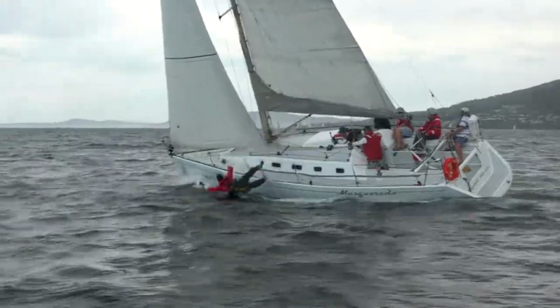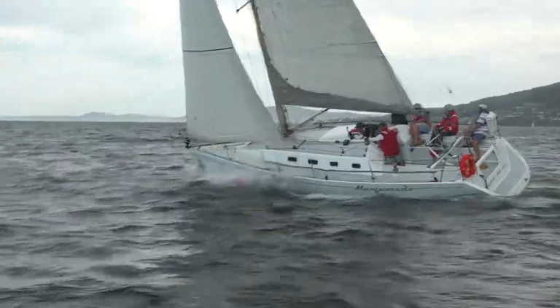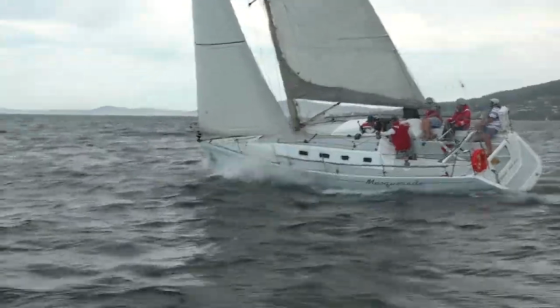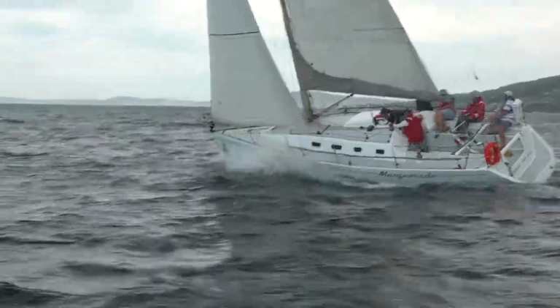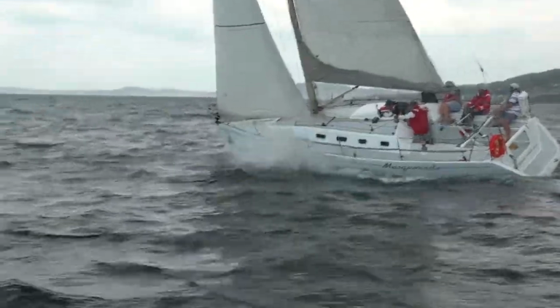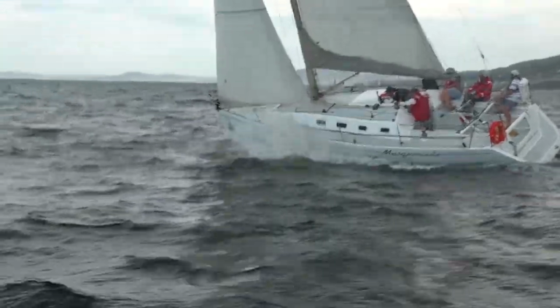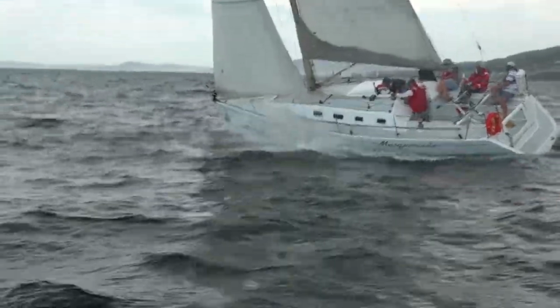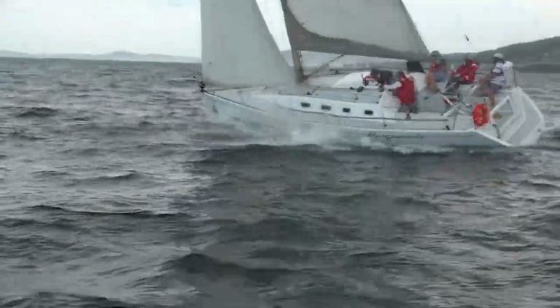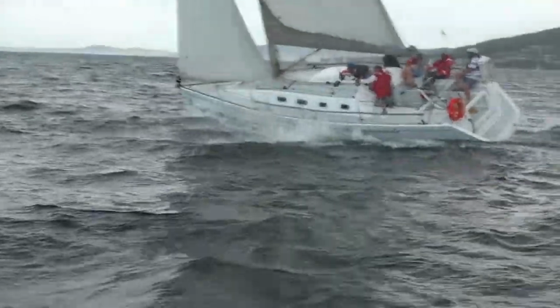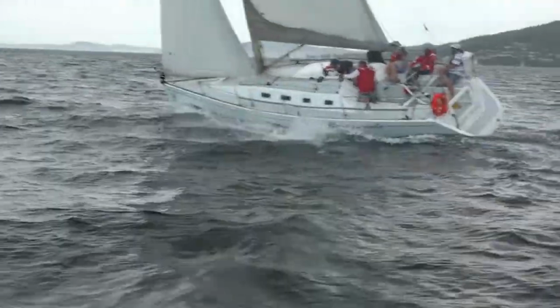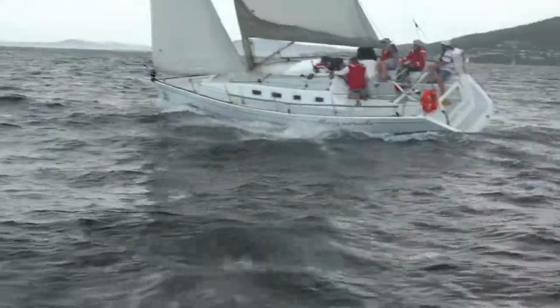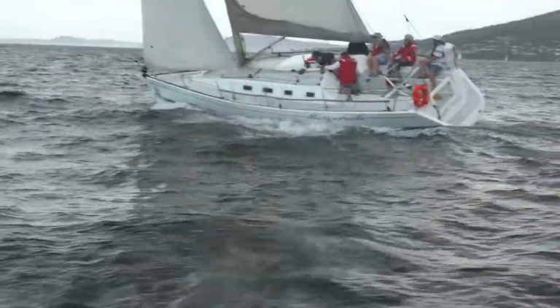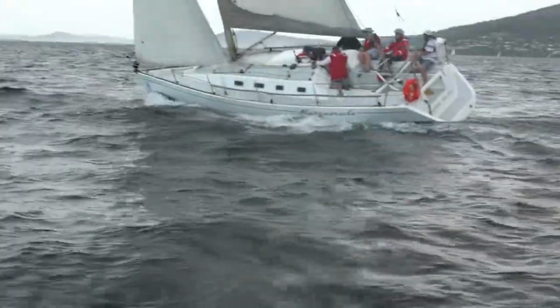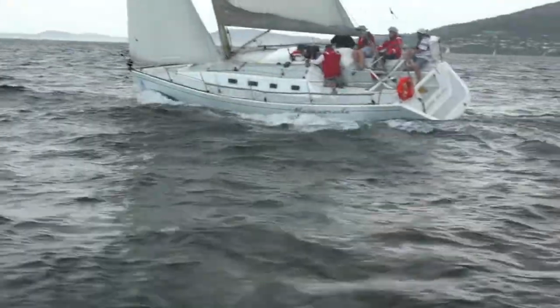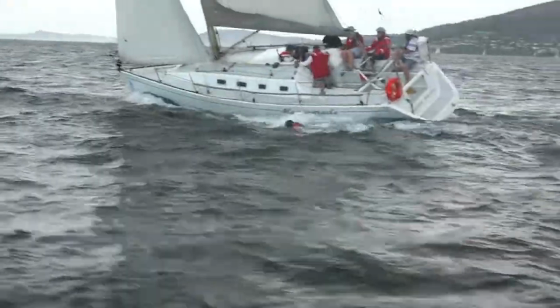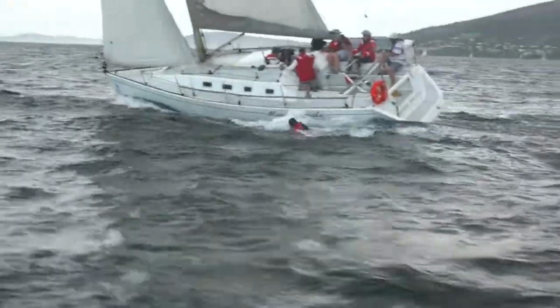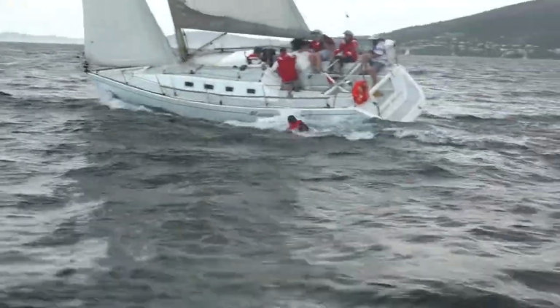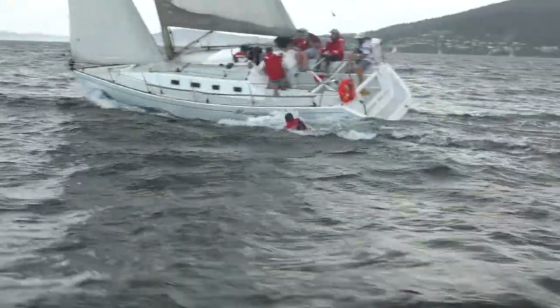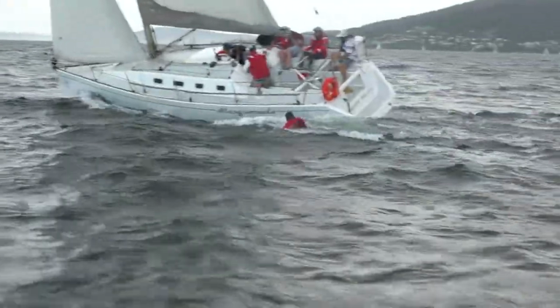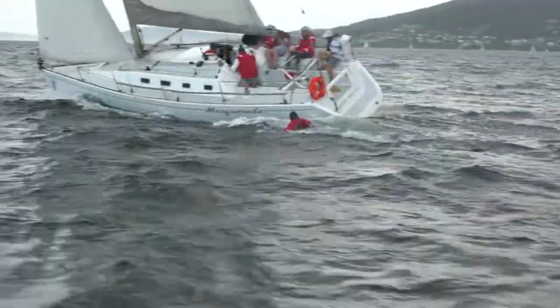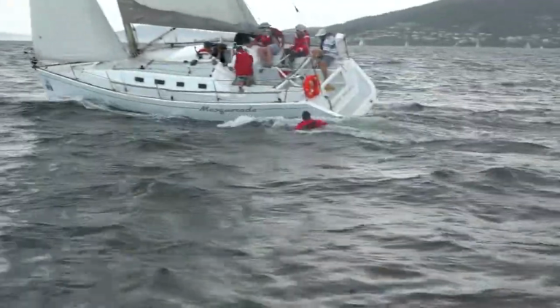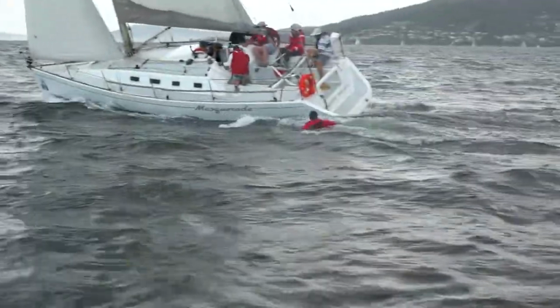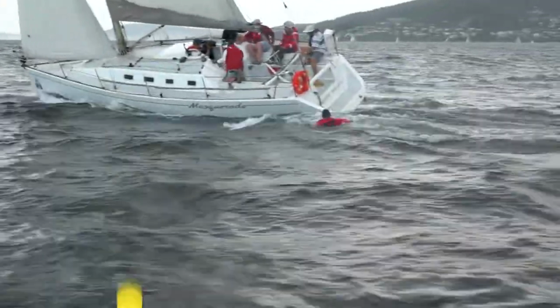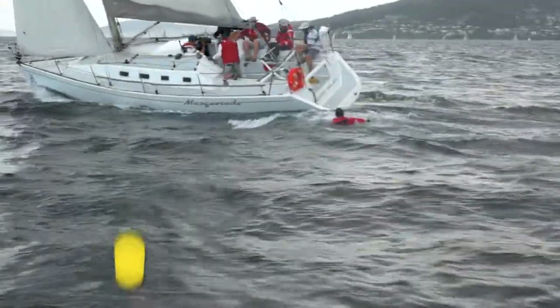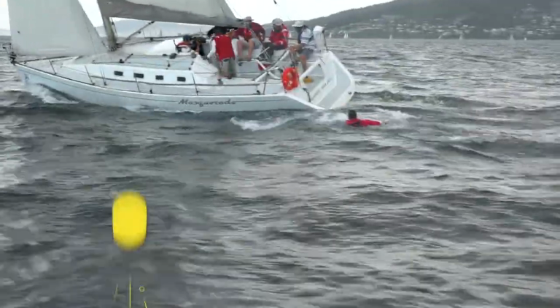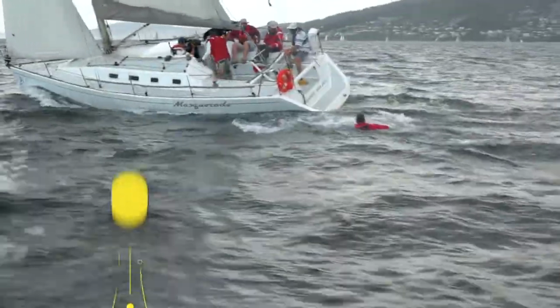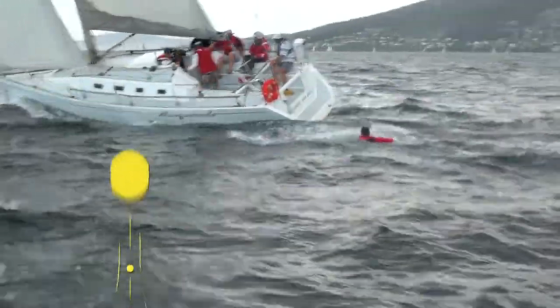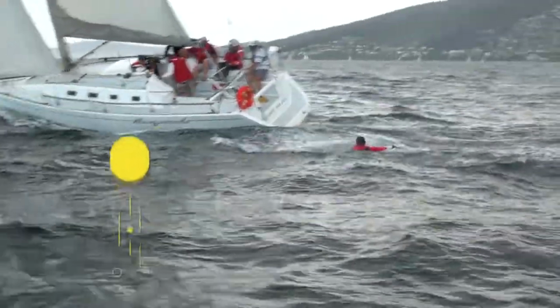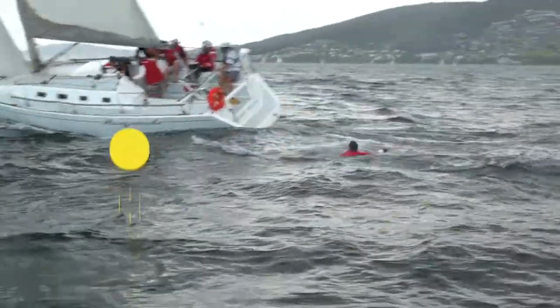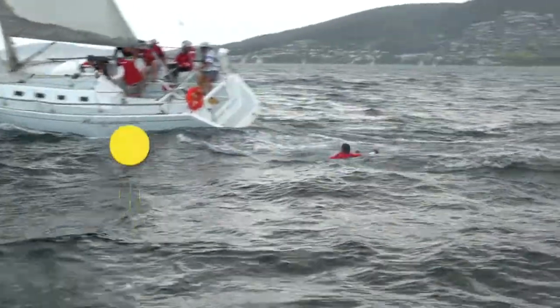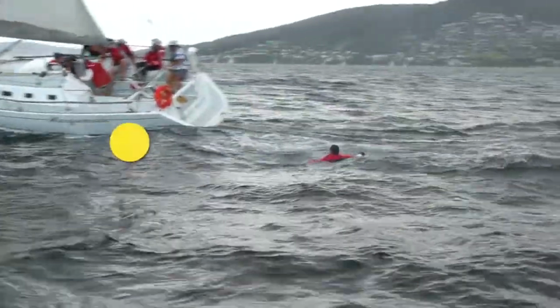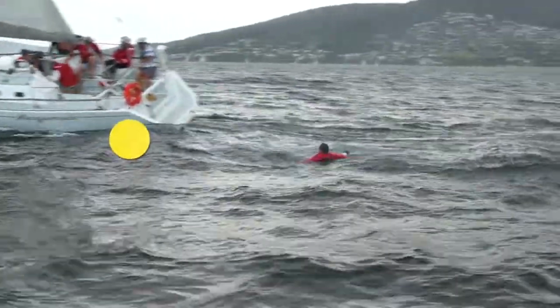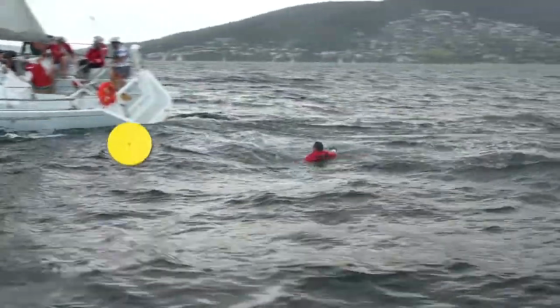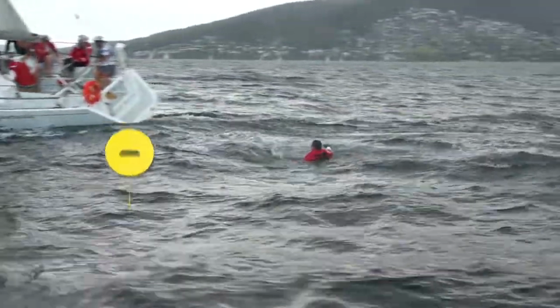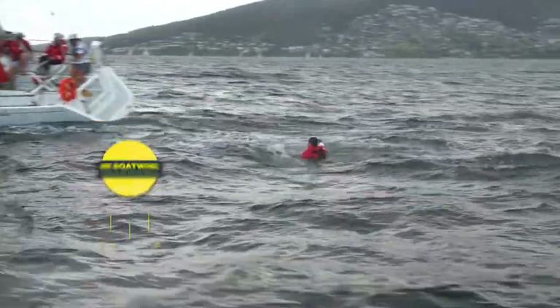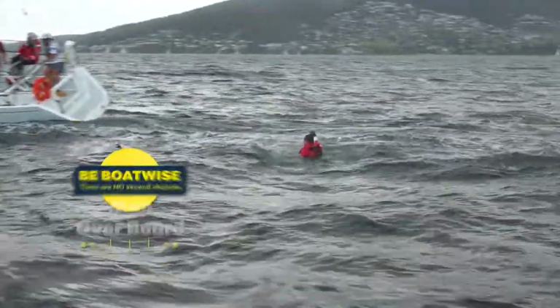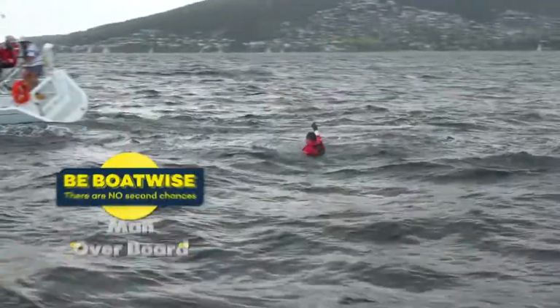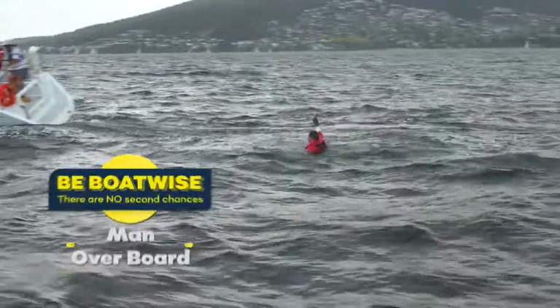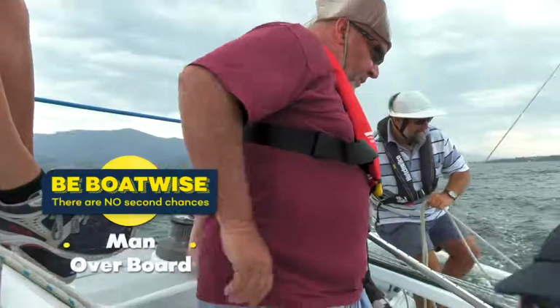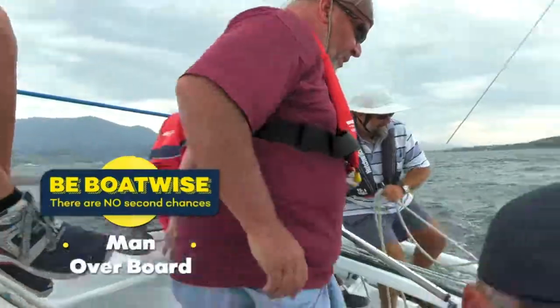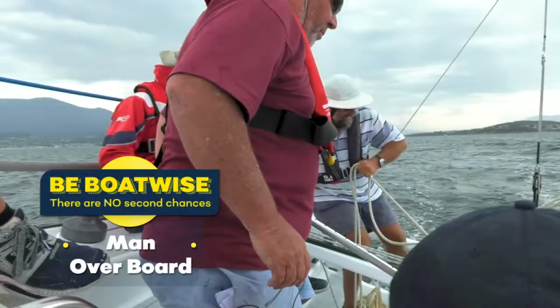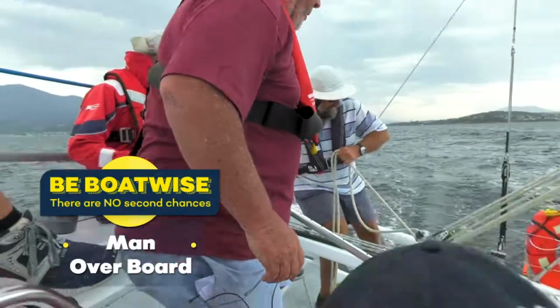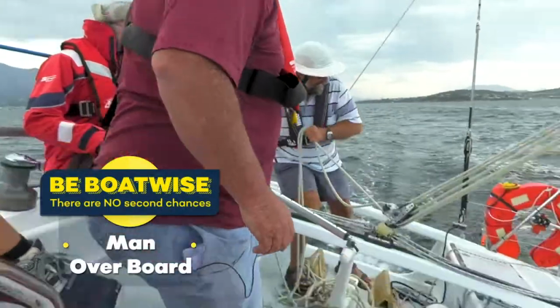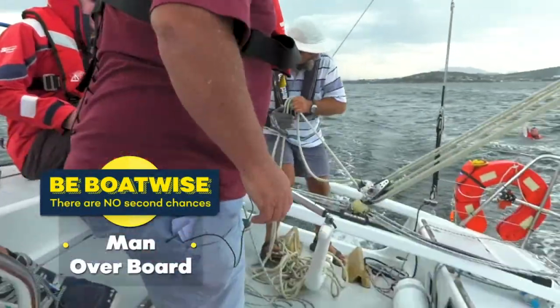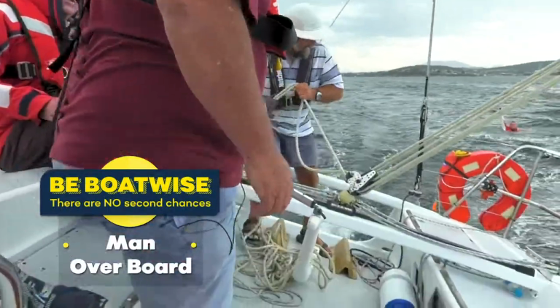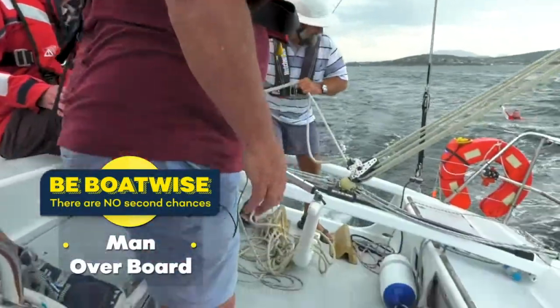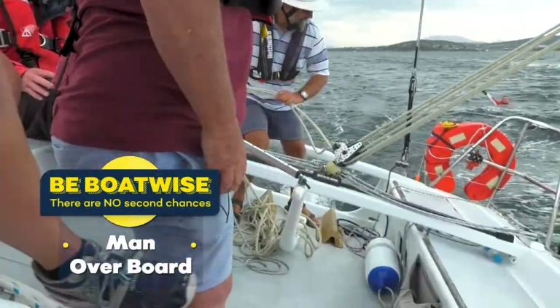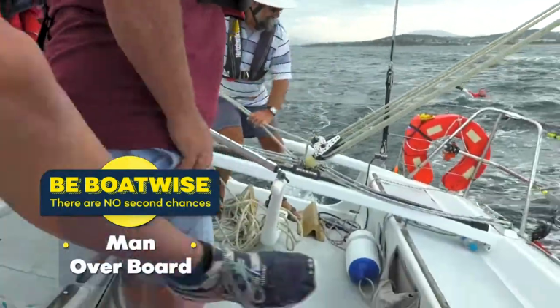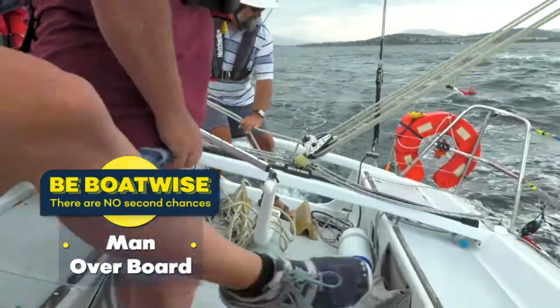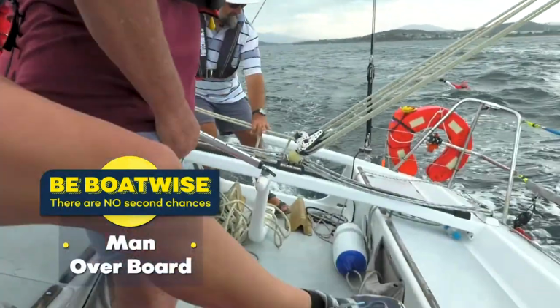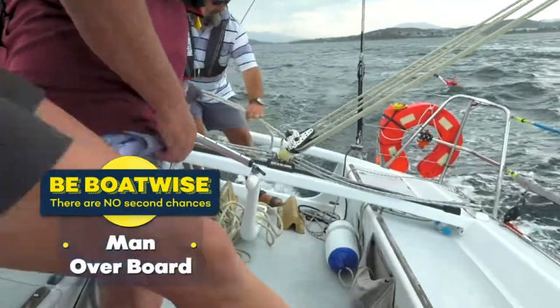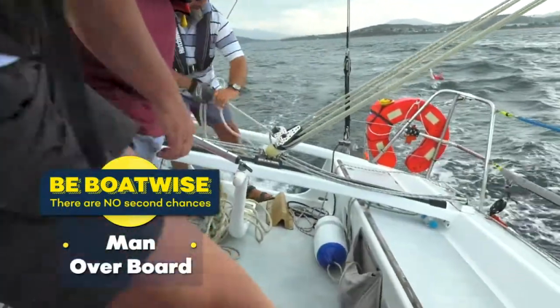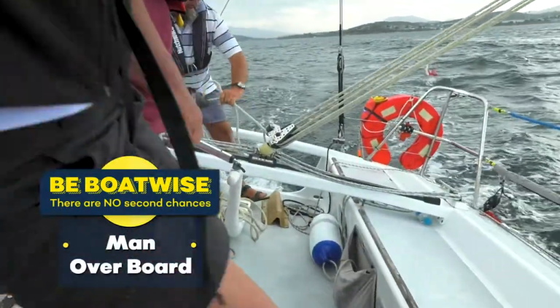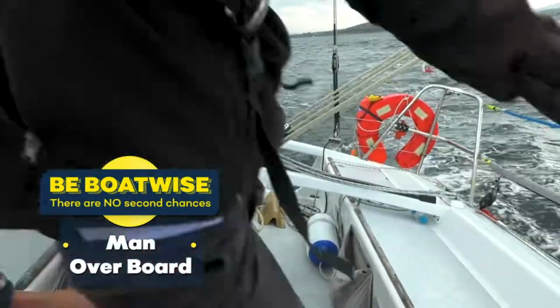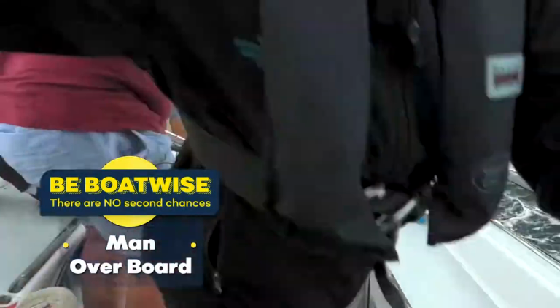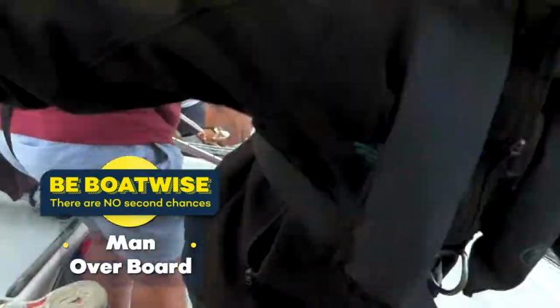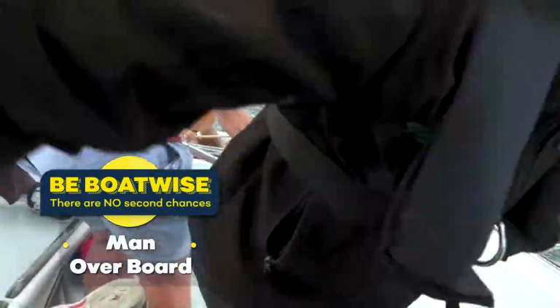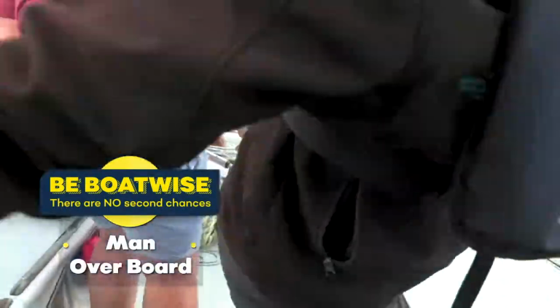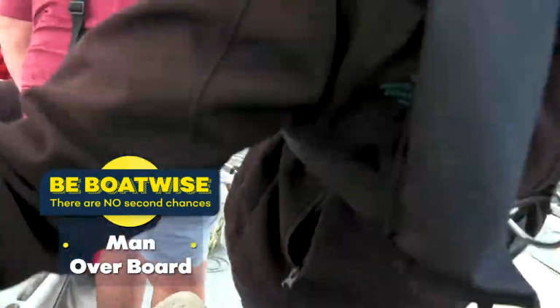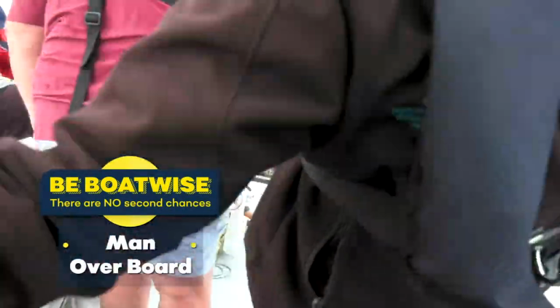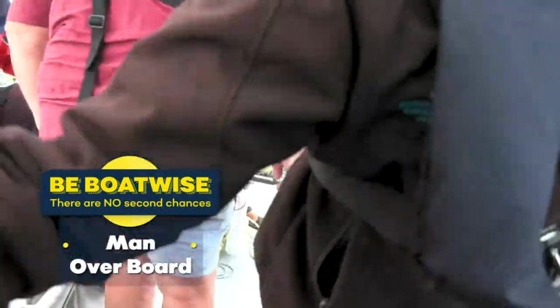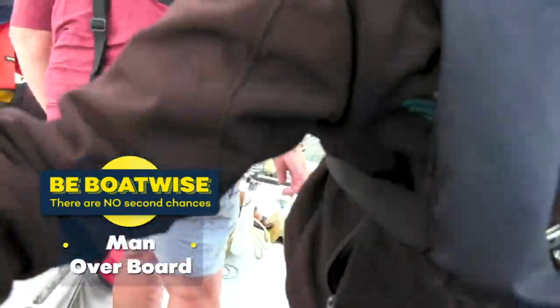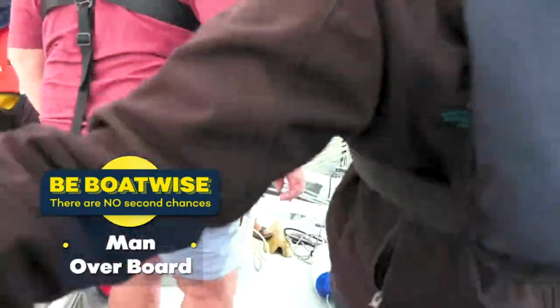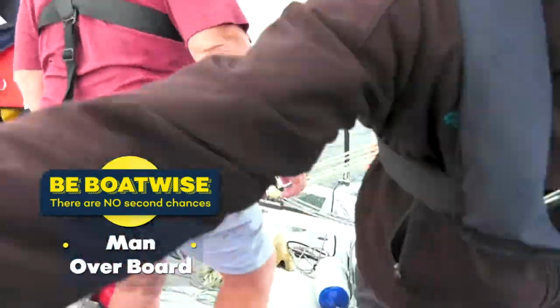Whoa! Man overboard! Man overboard! Ease the sails. Millsy spotting! Good one, Millsy.